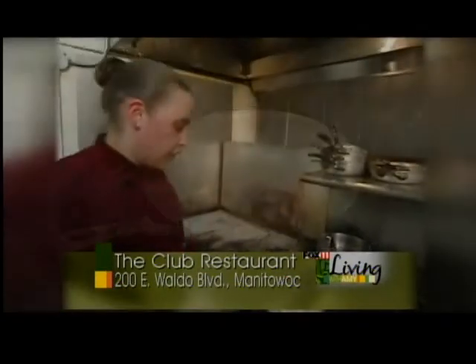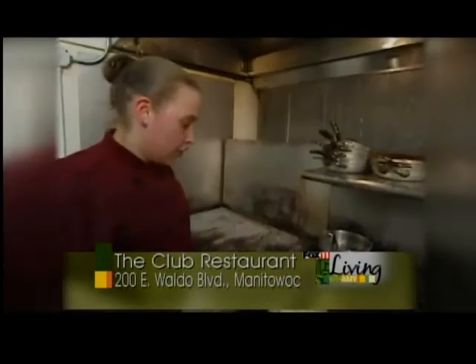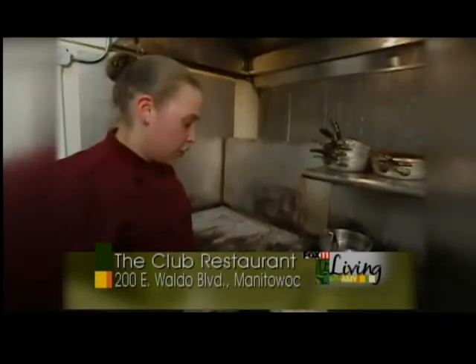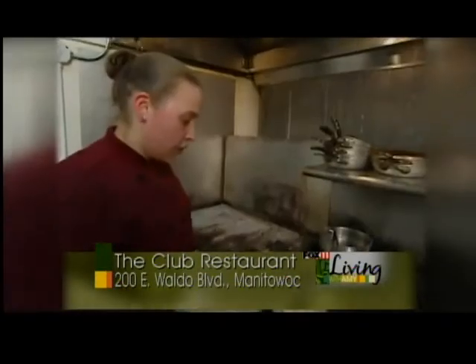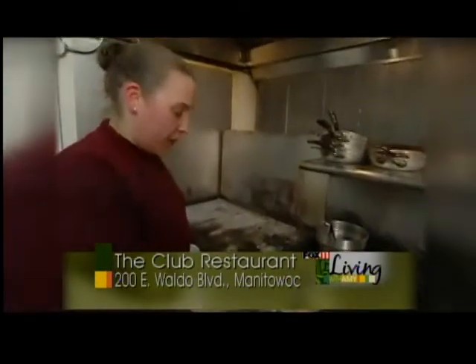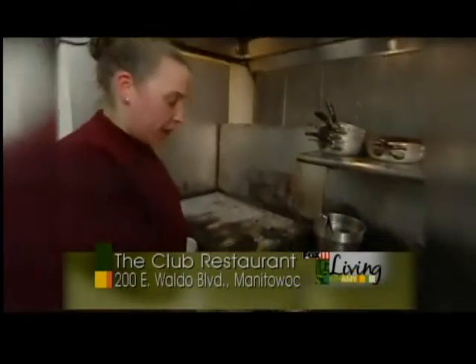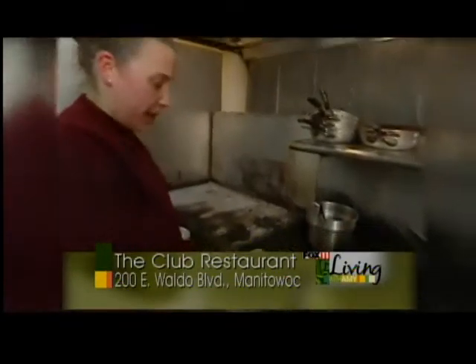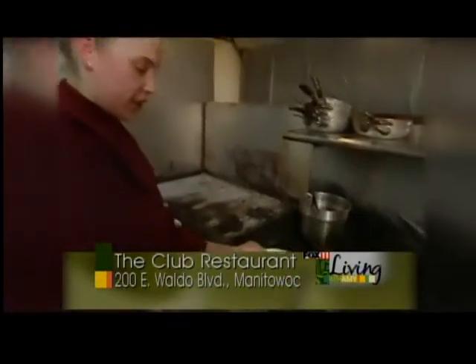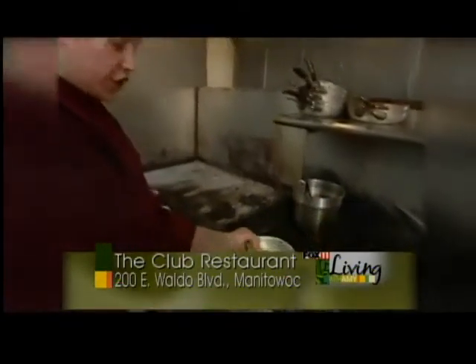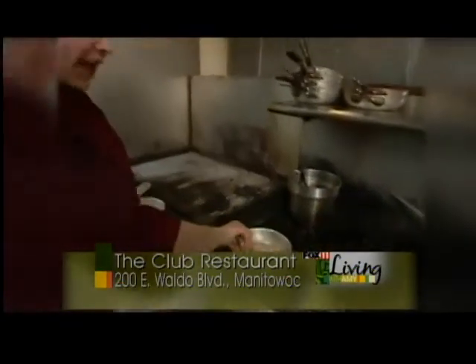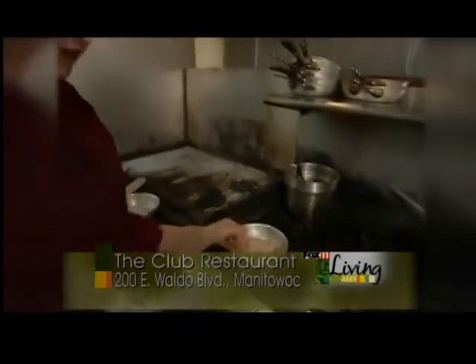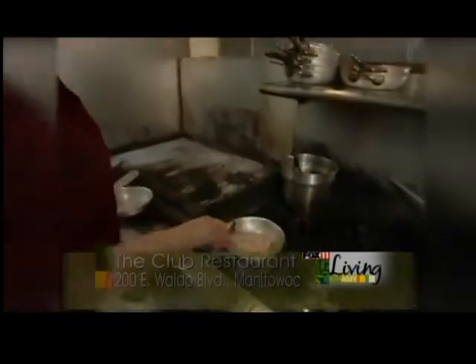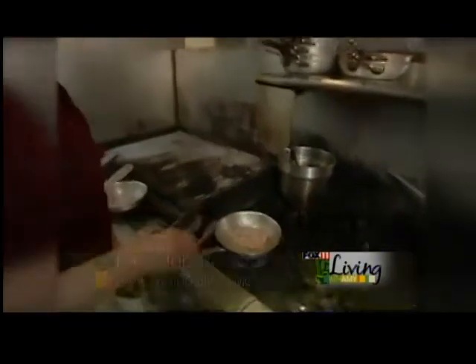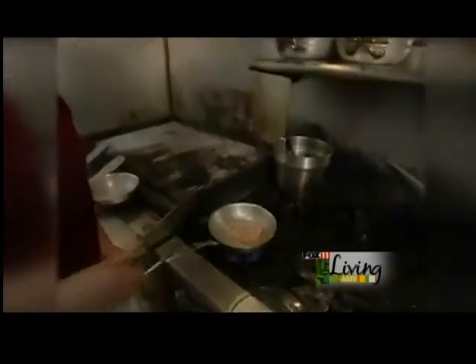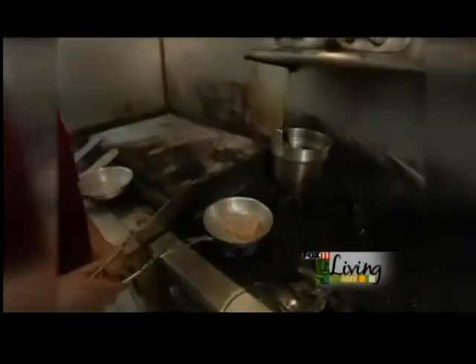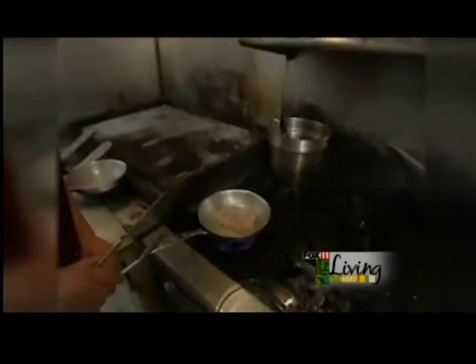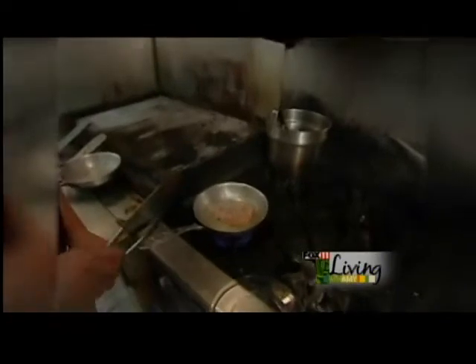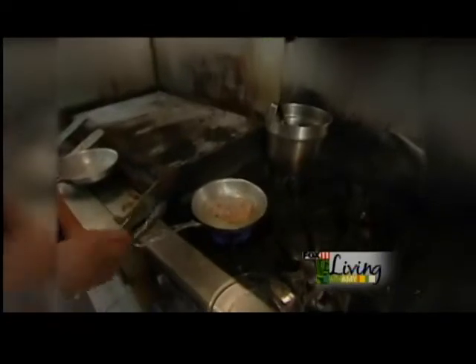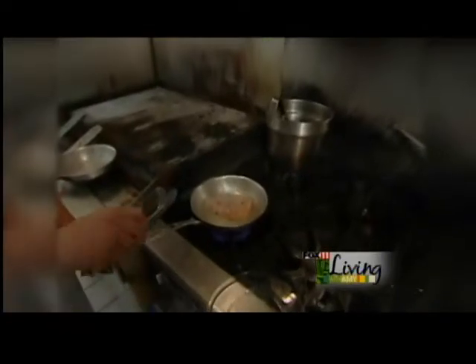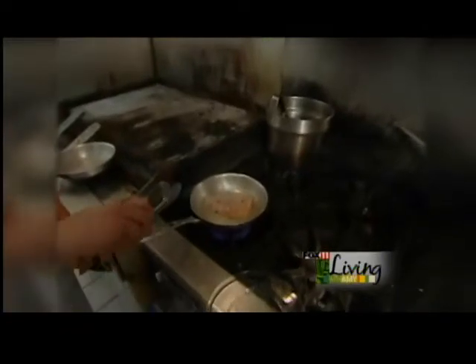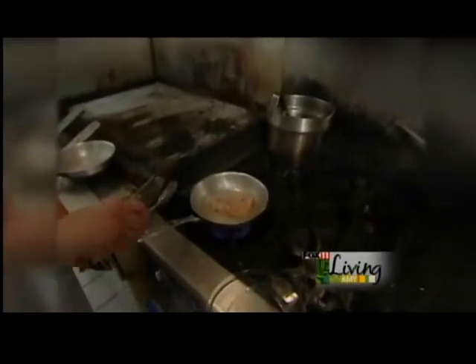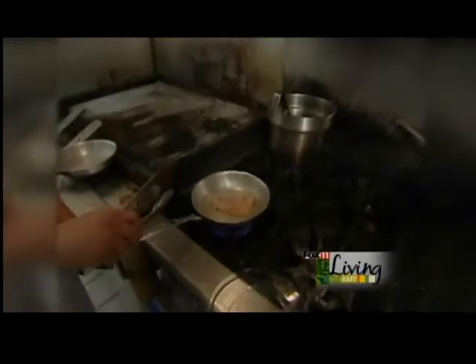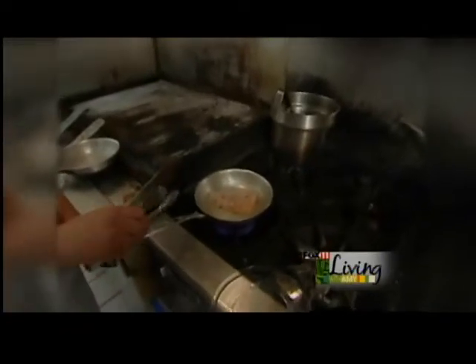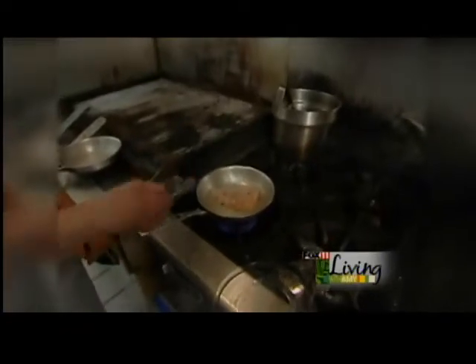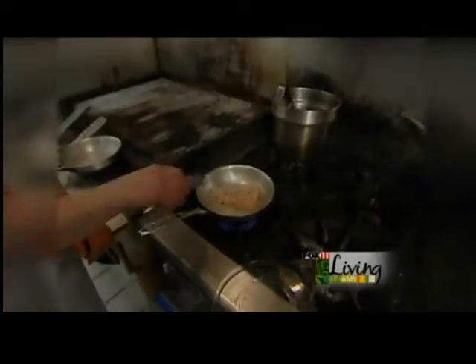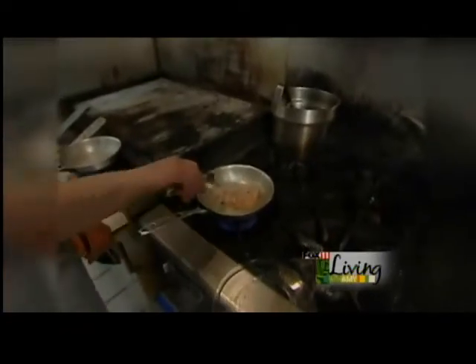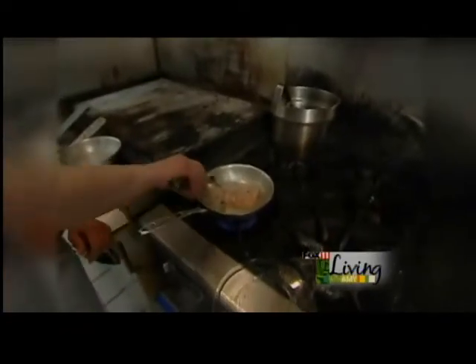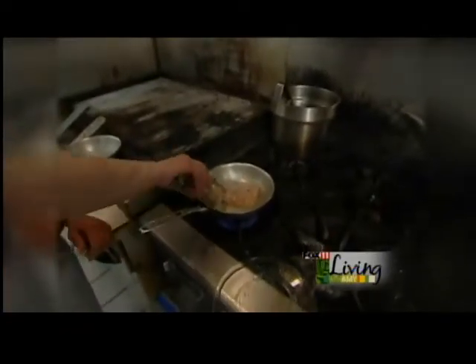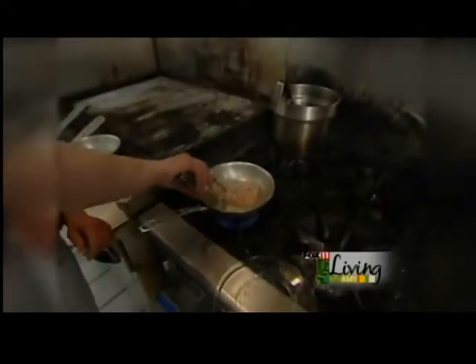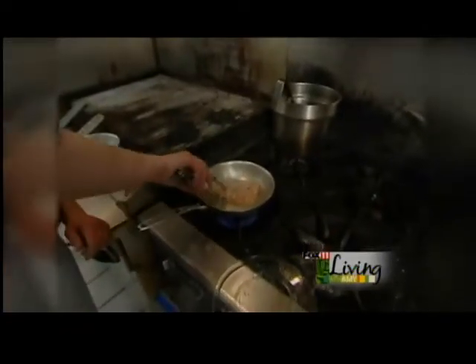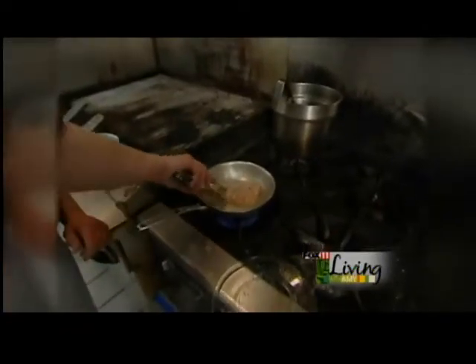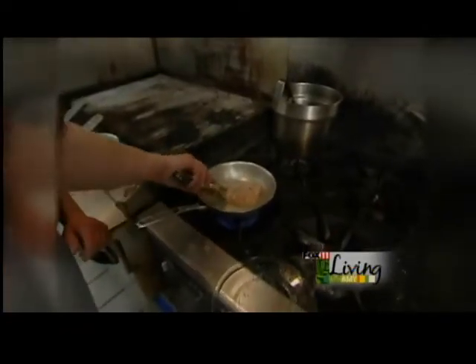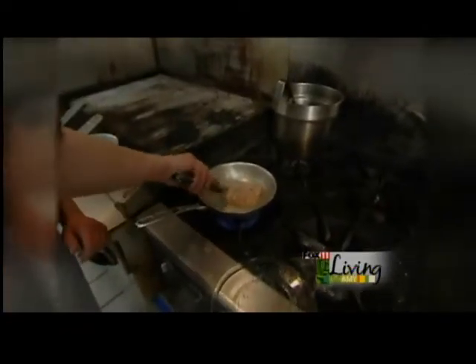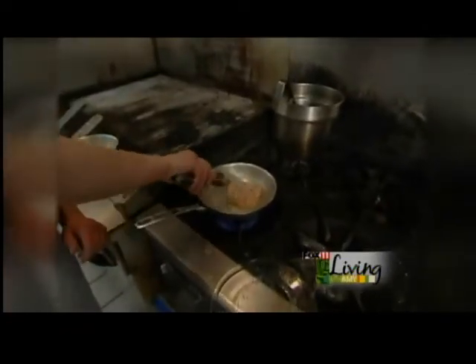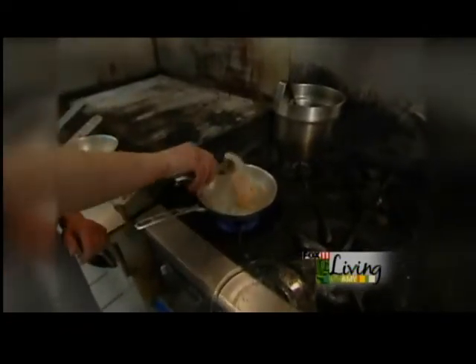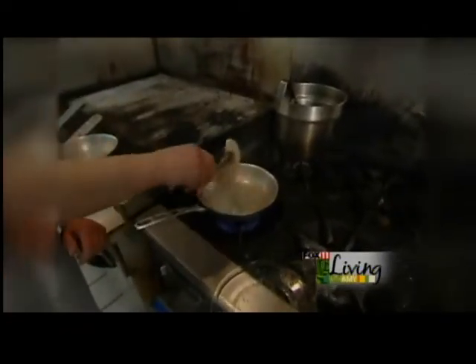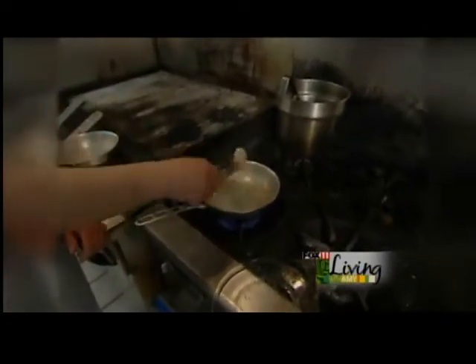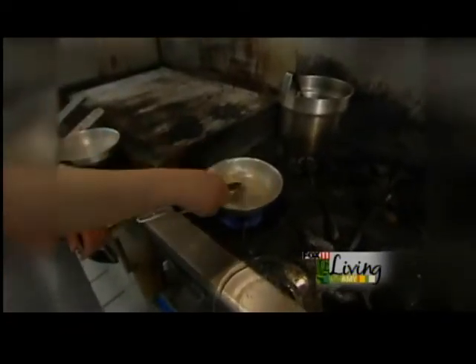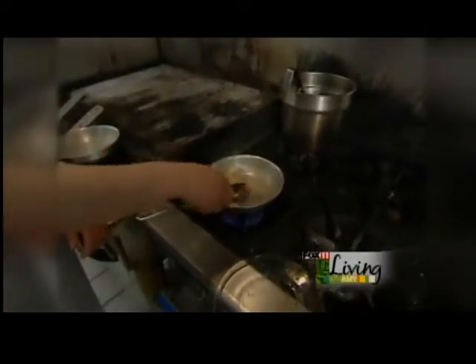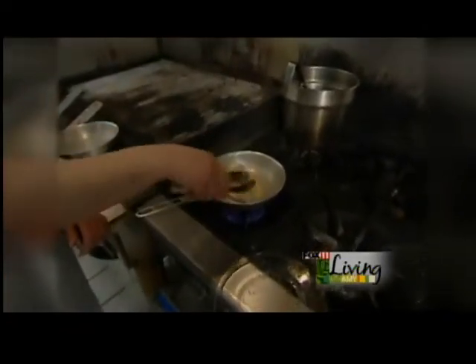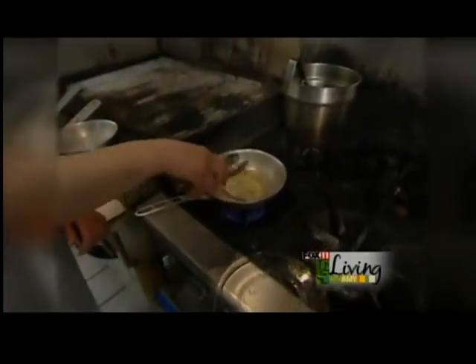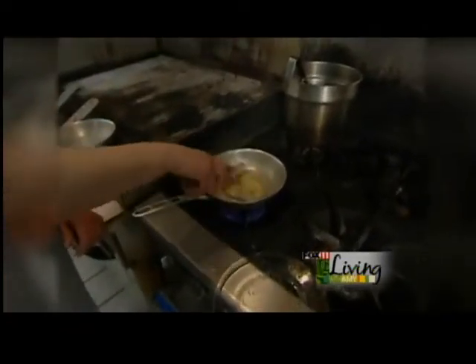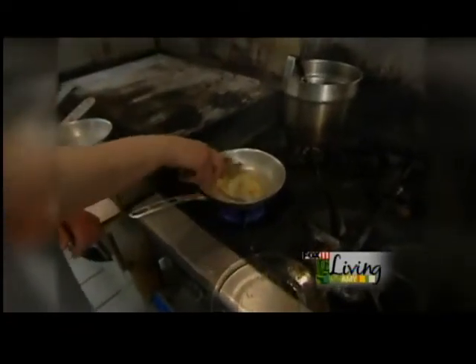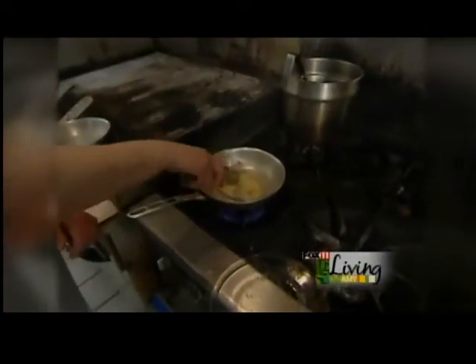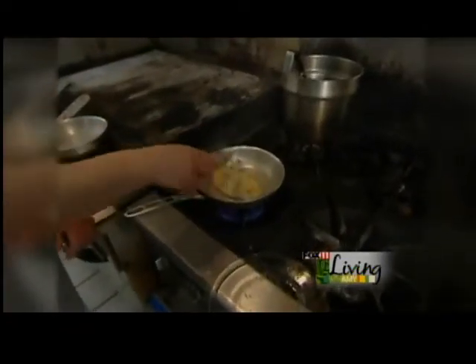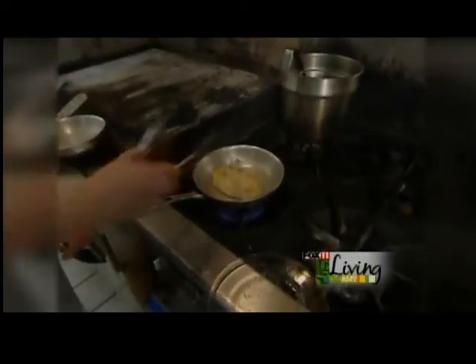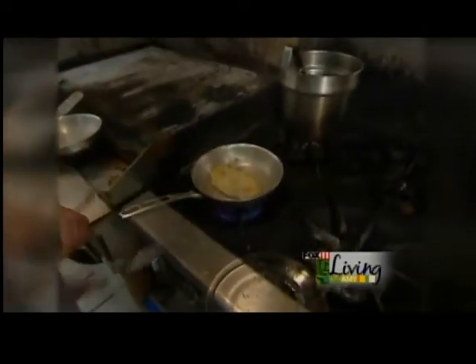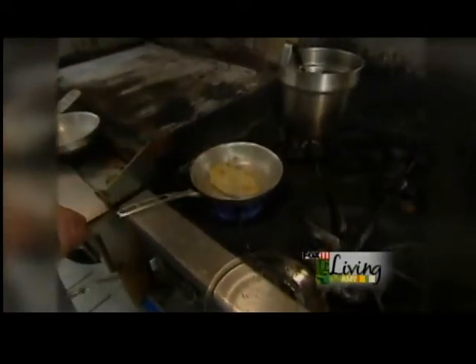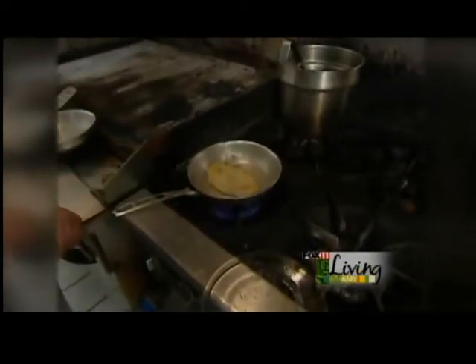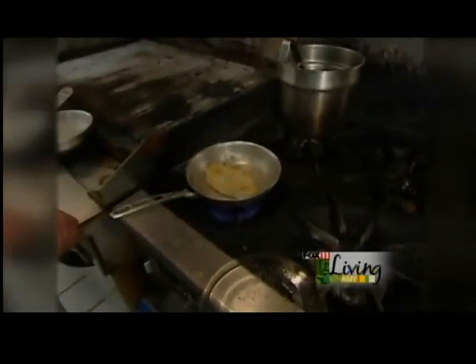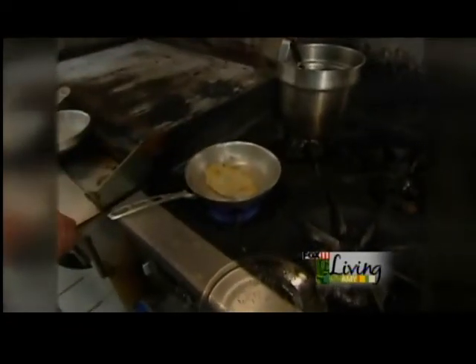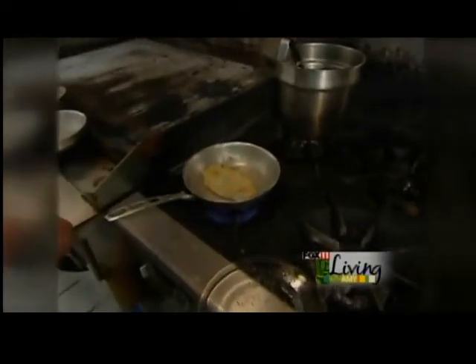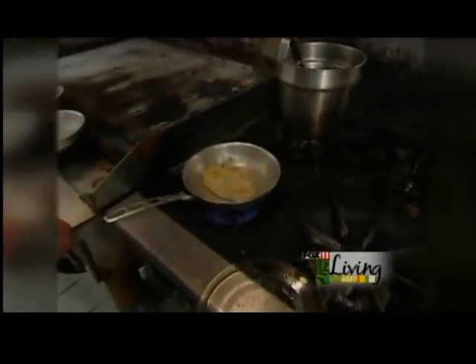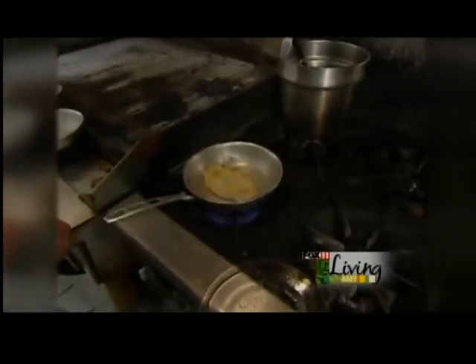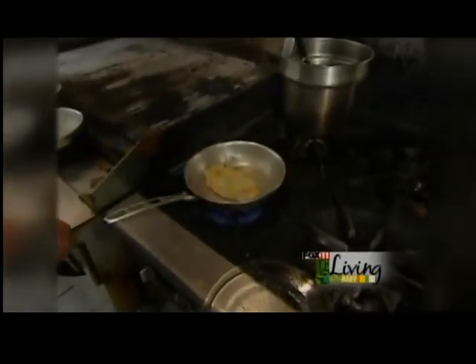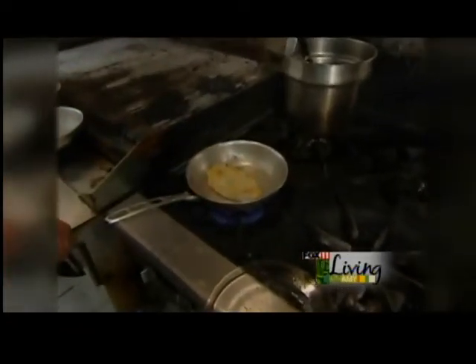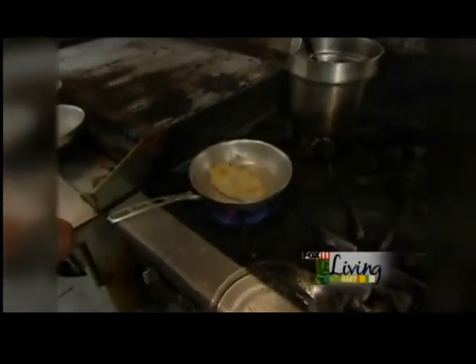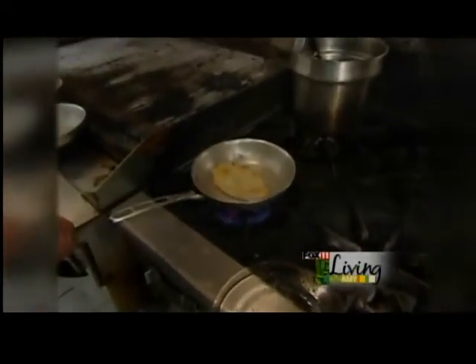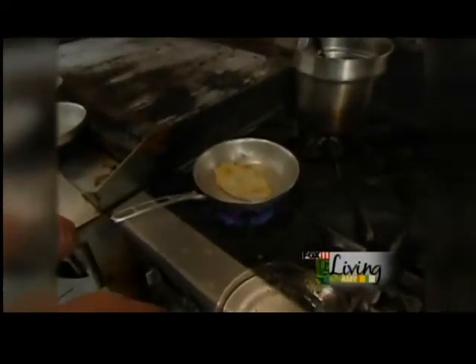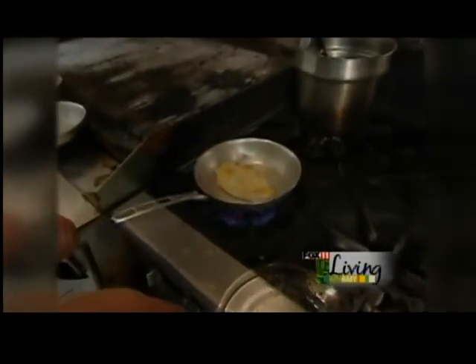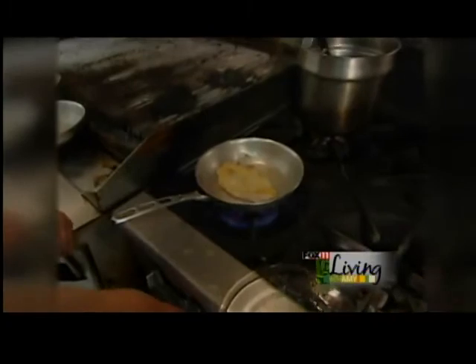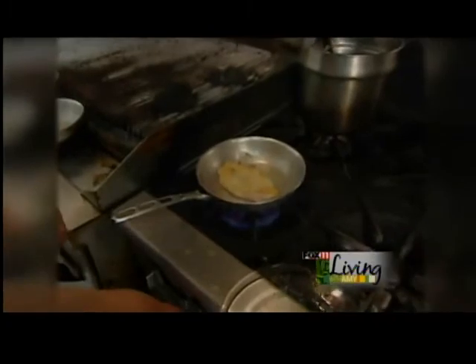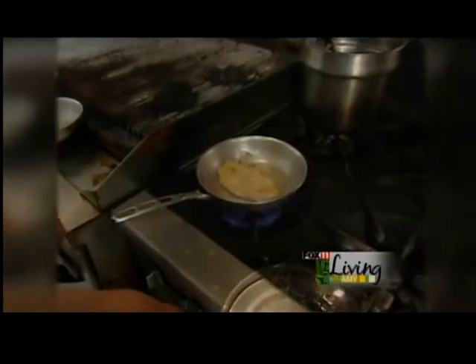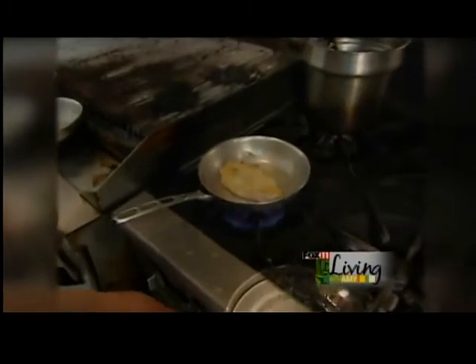So we're going to make sure to have a nice good sear on both sides, flip it over, and we're going to take it and finish it in the oven.